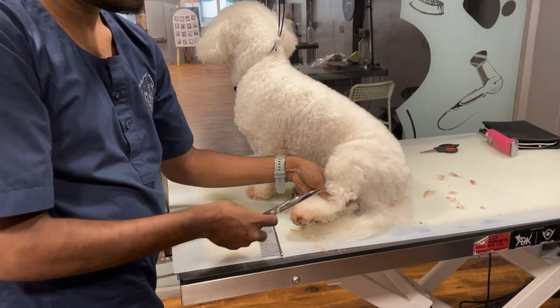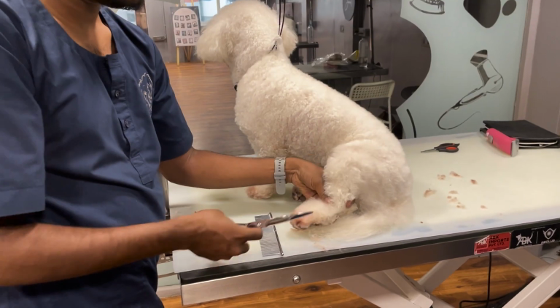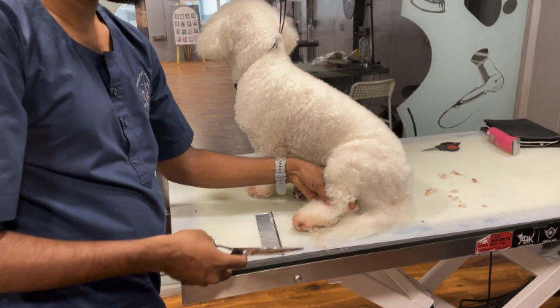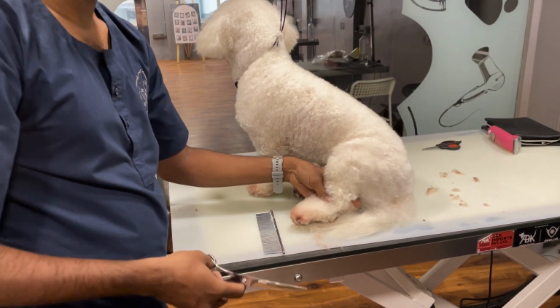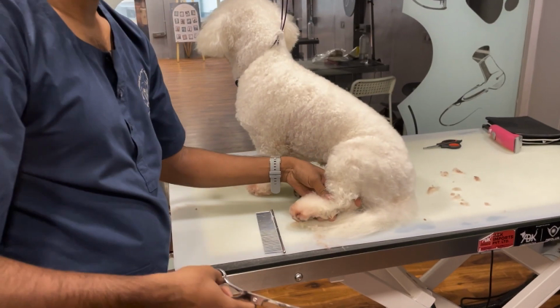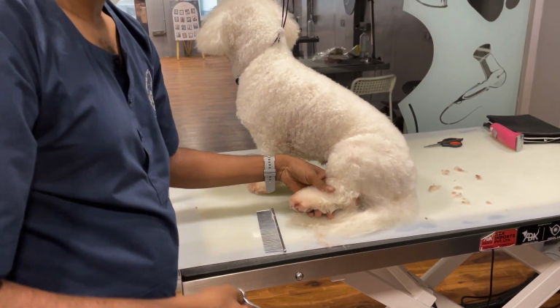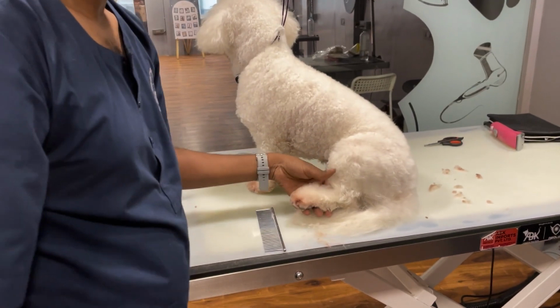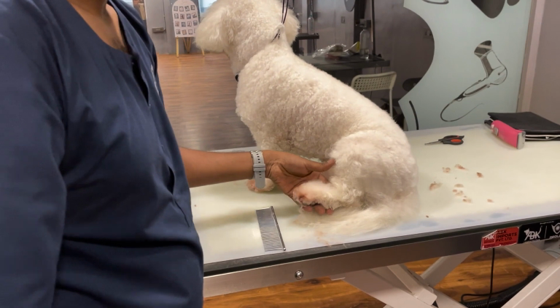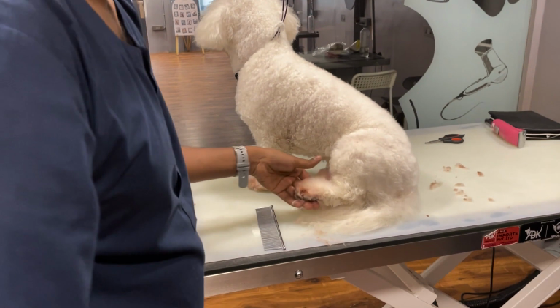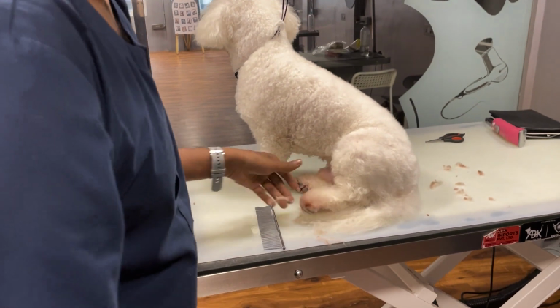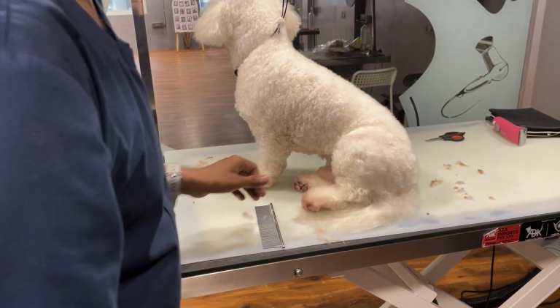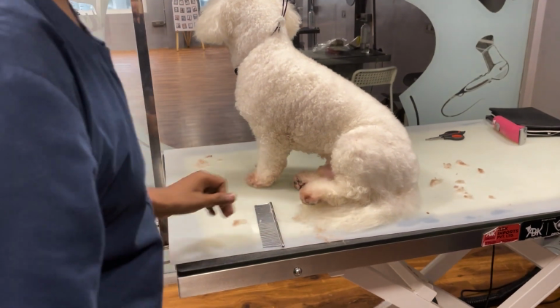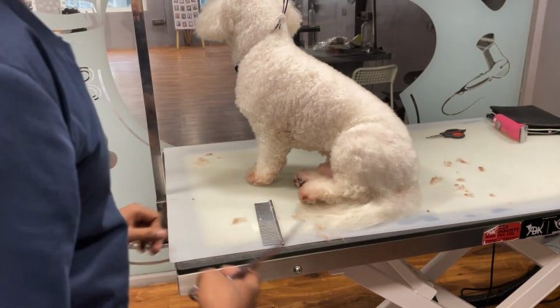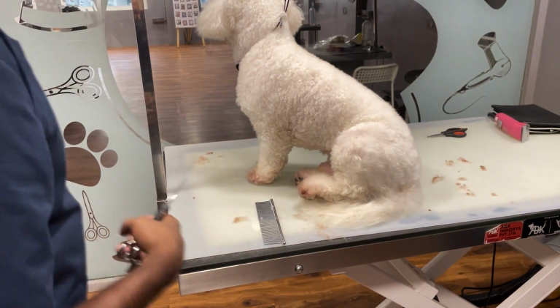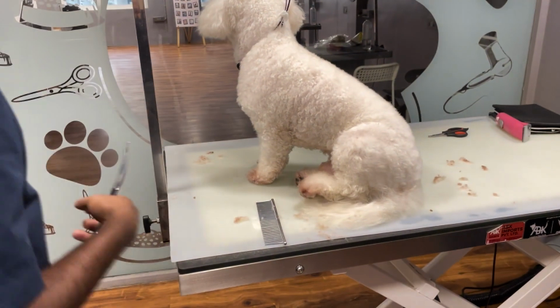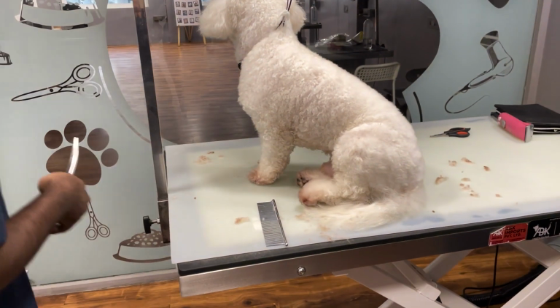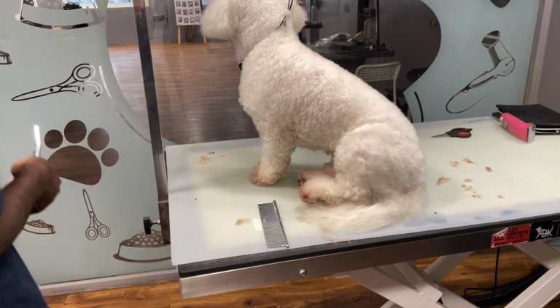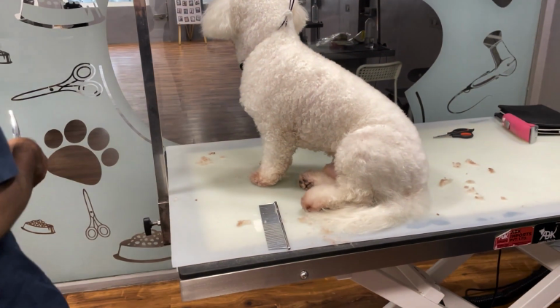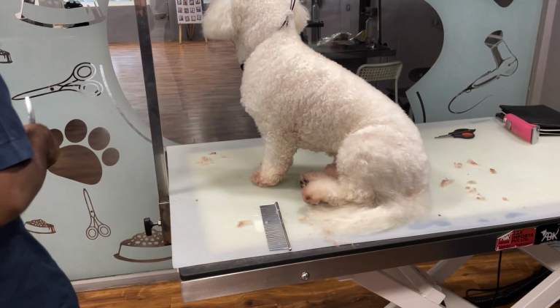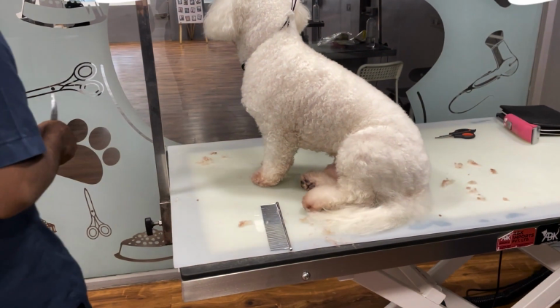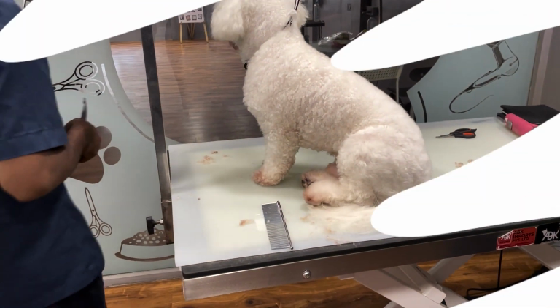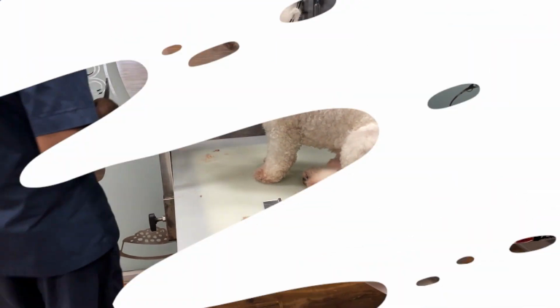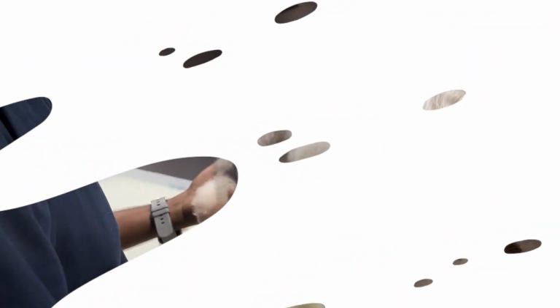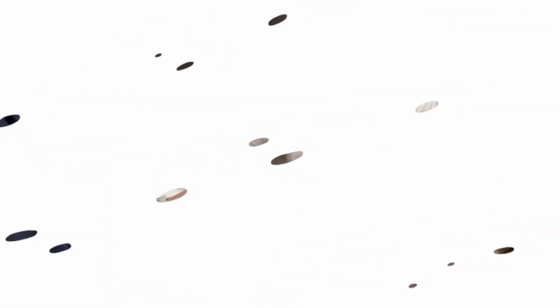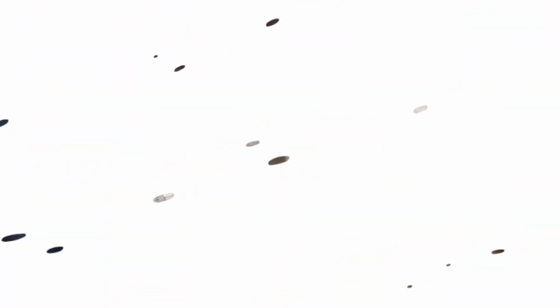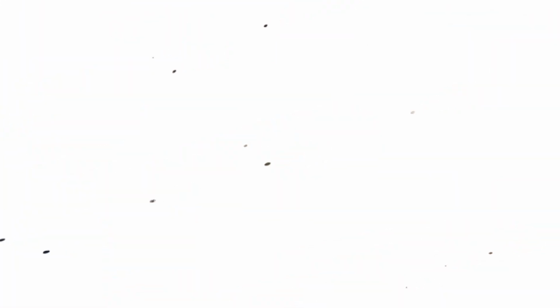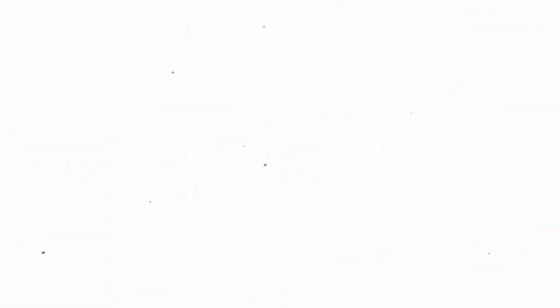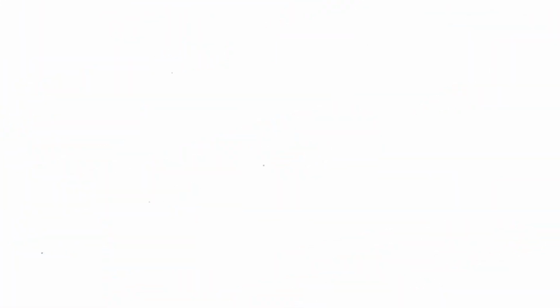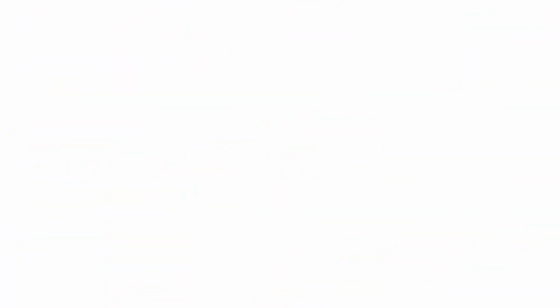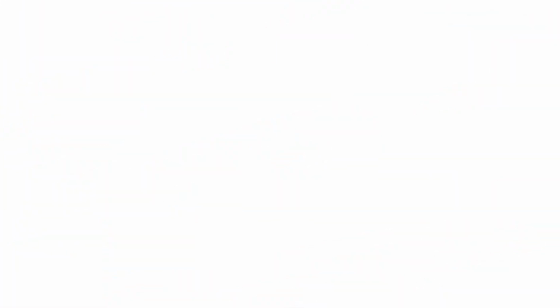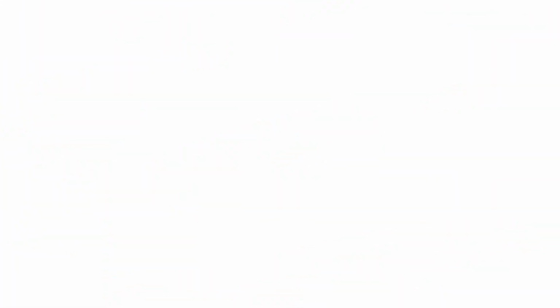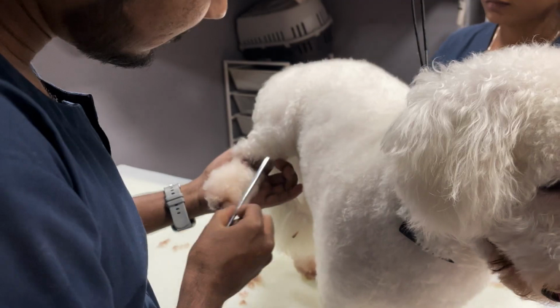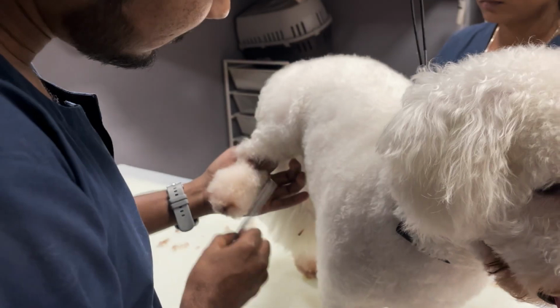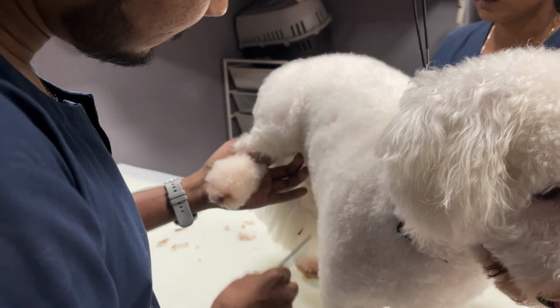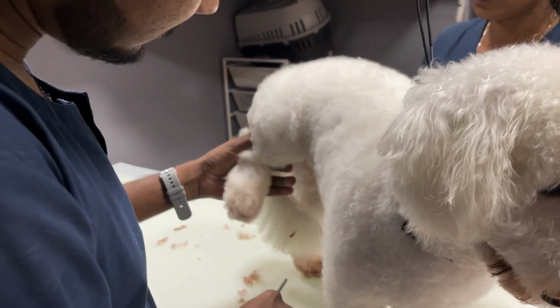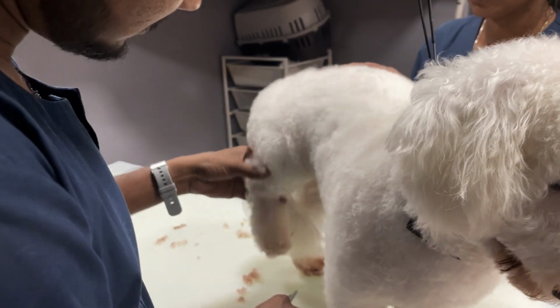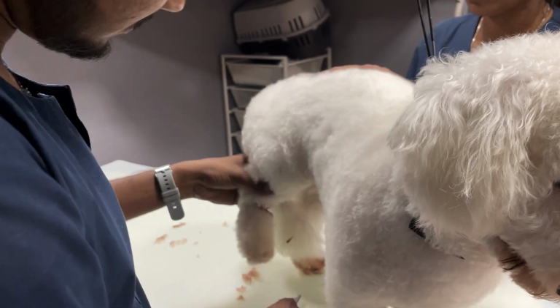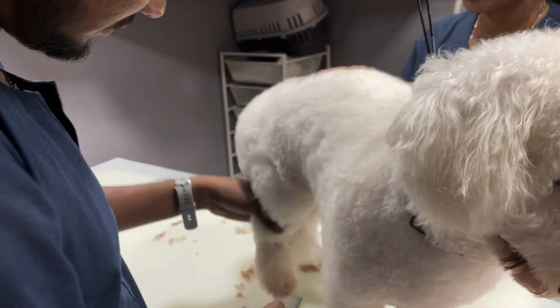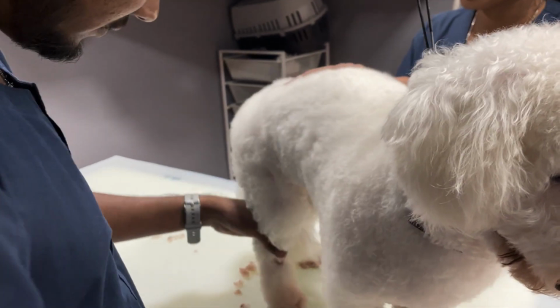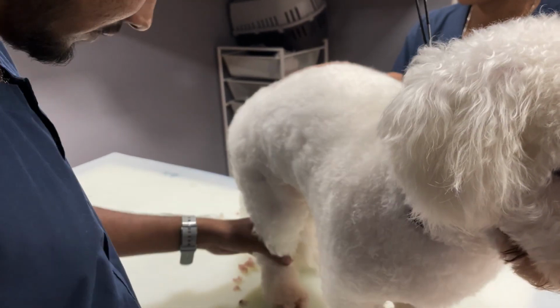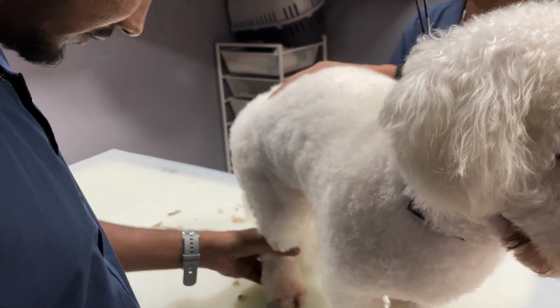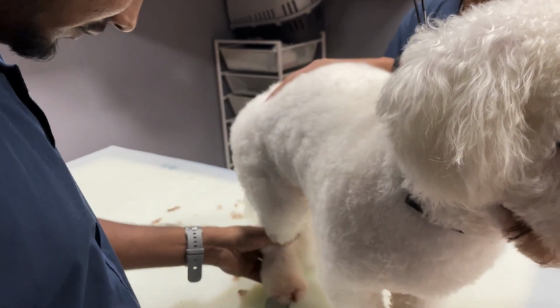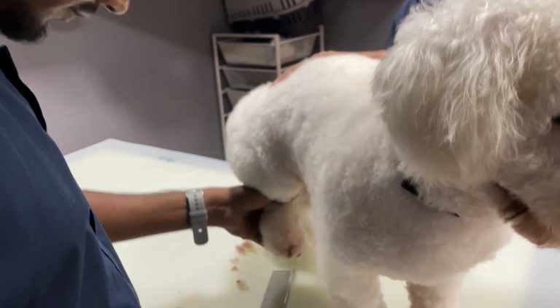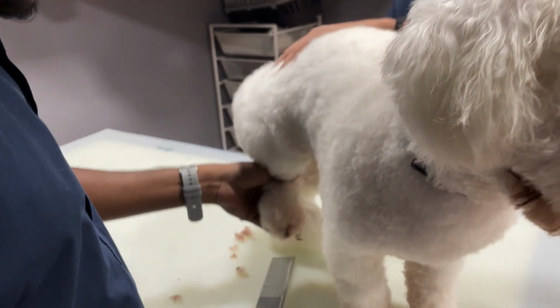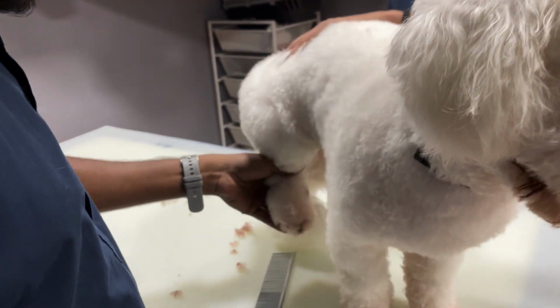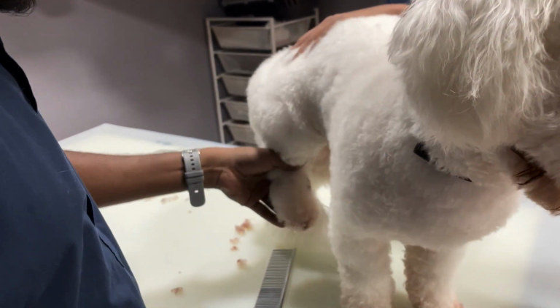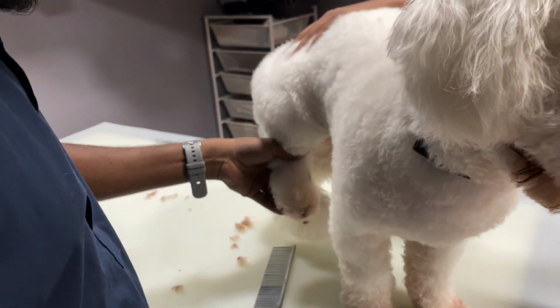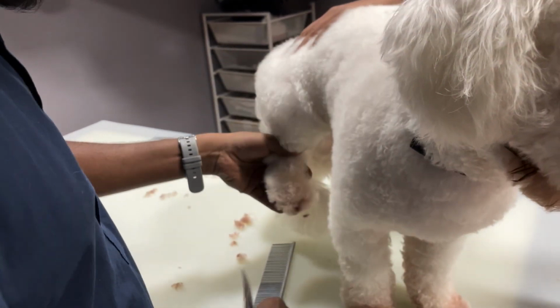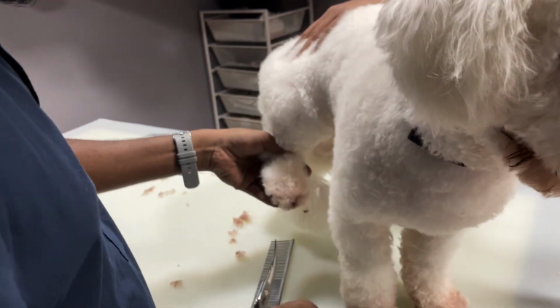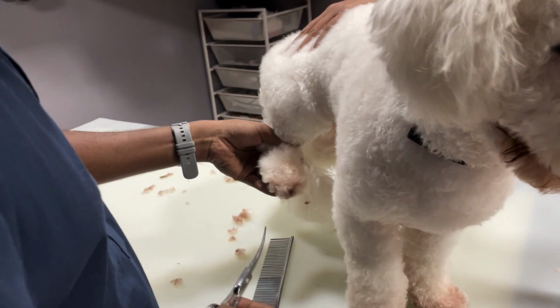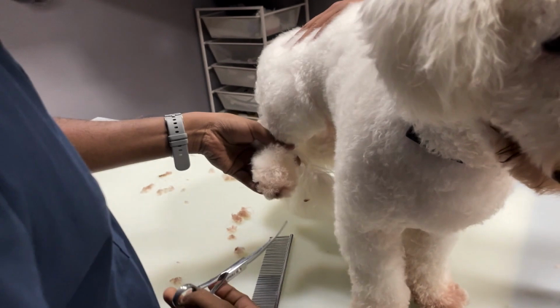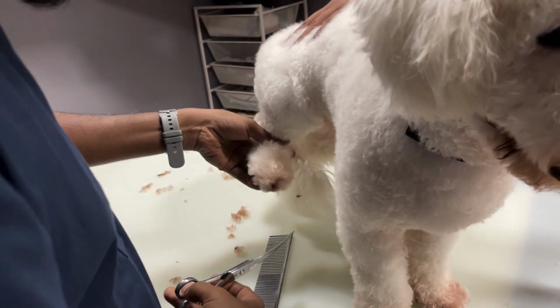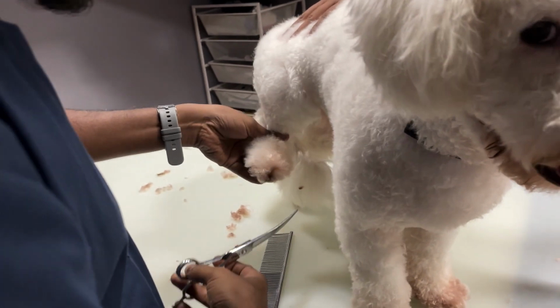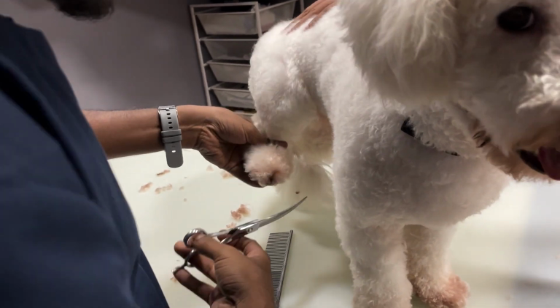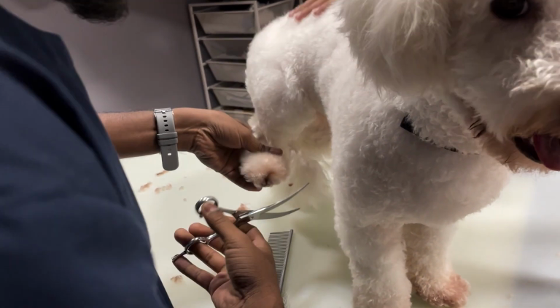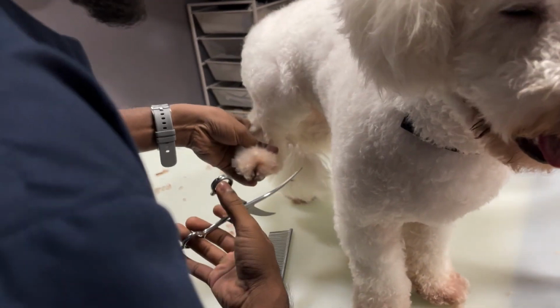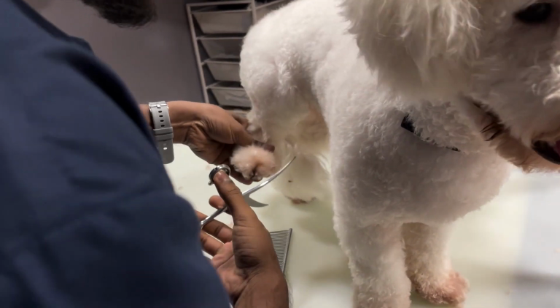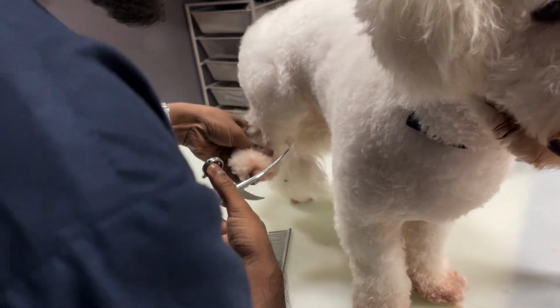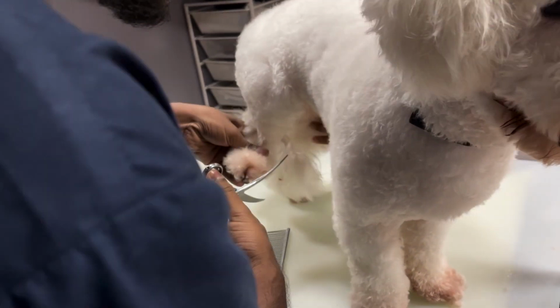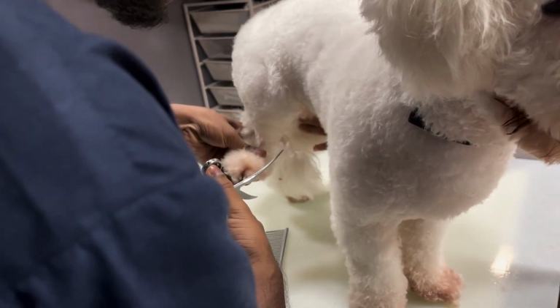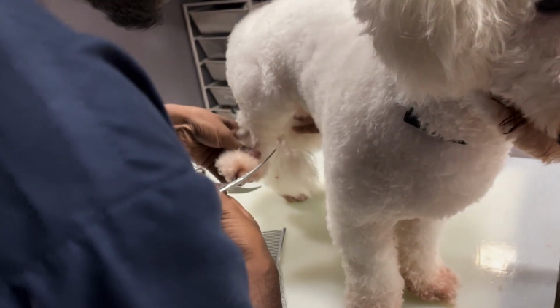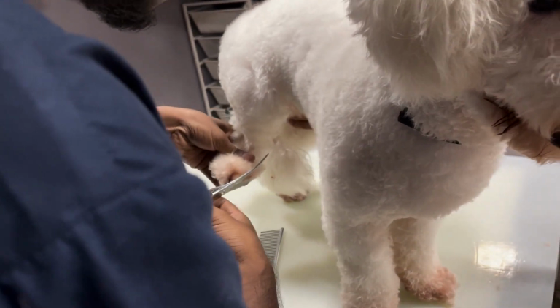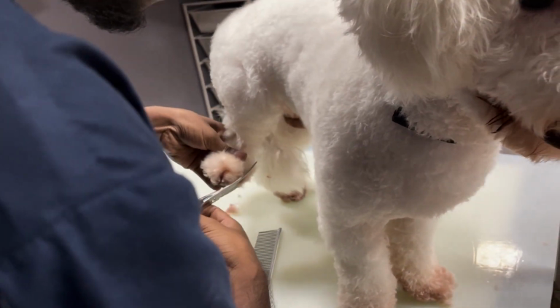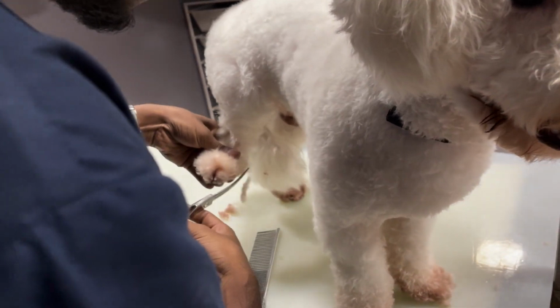Now it's time to trim his paws. We trim the hair around his paws to make sure it complements his body hair.